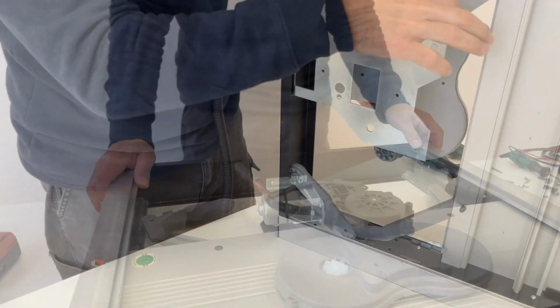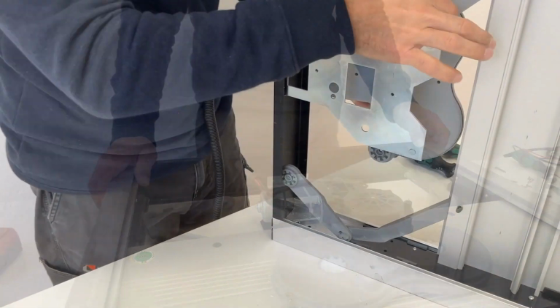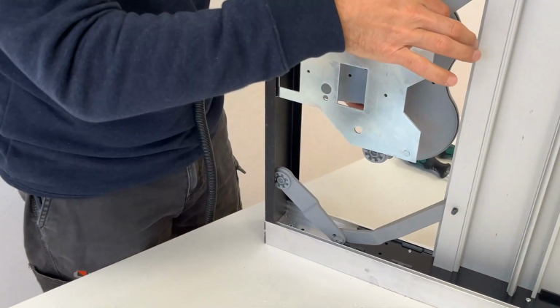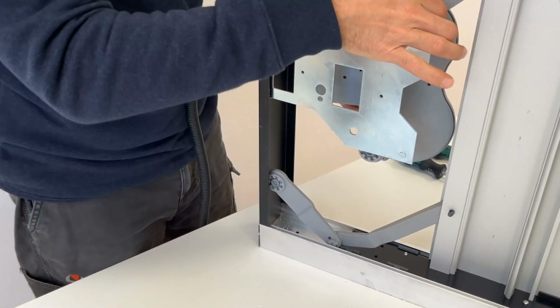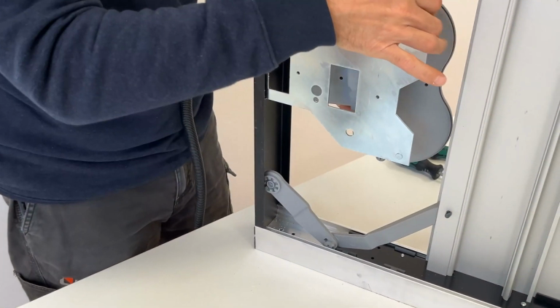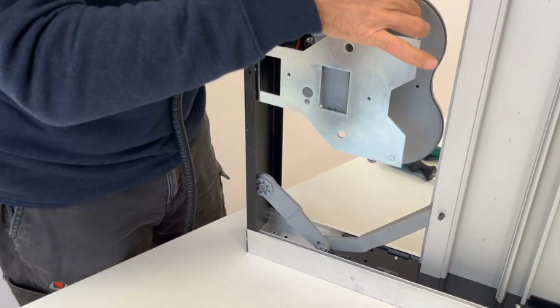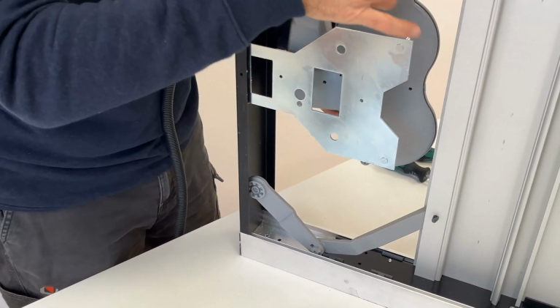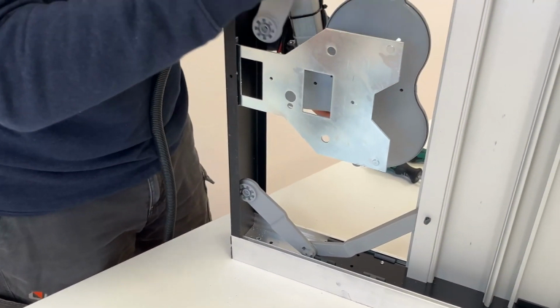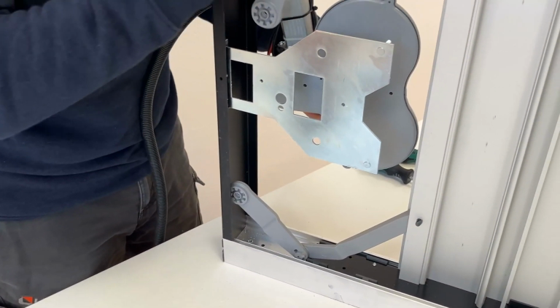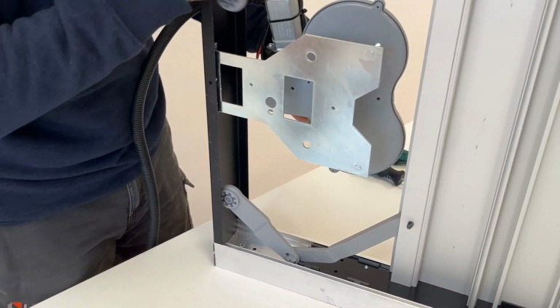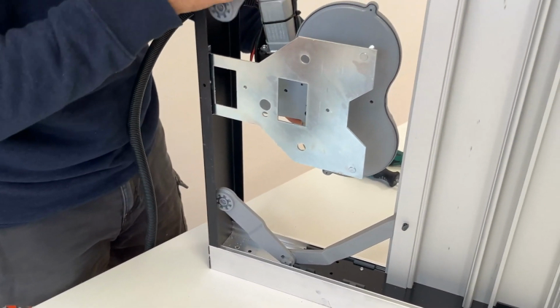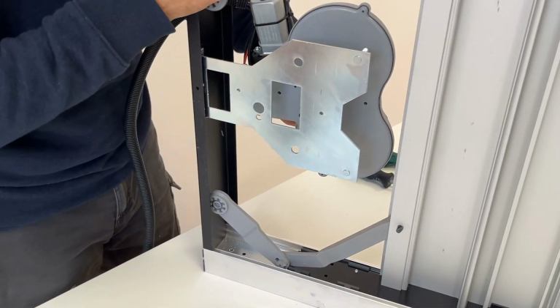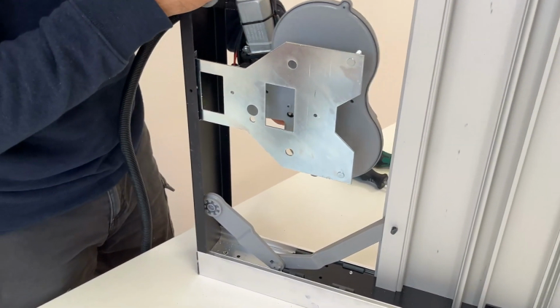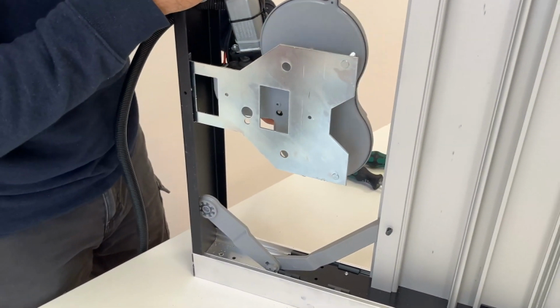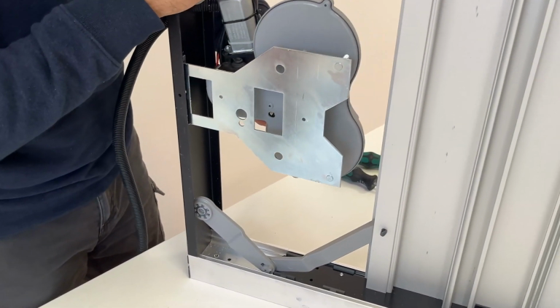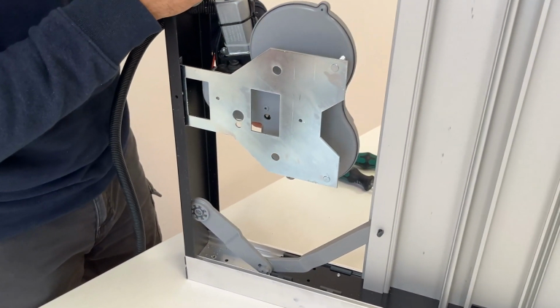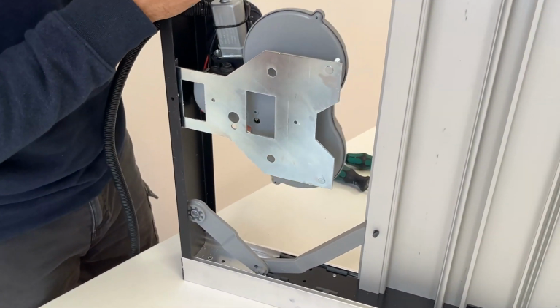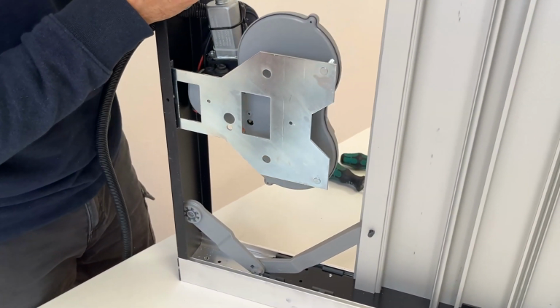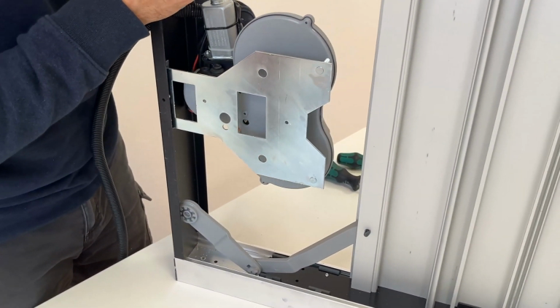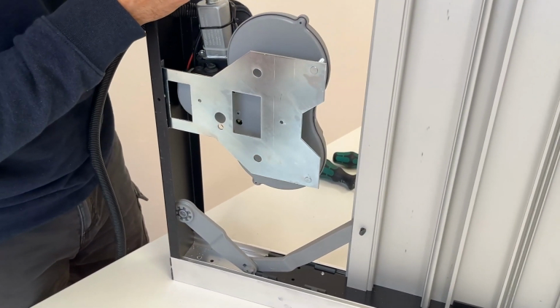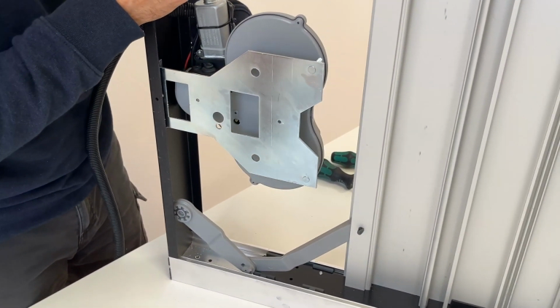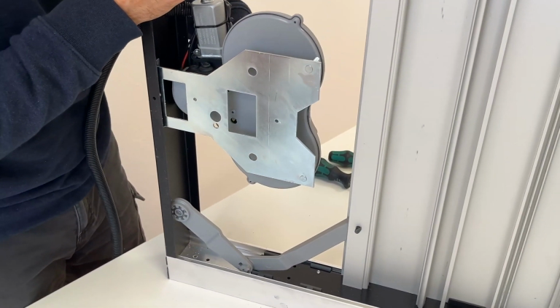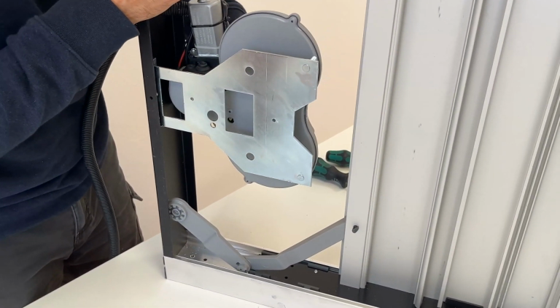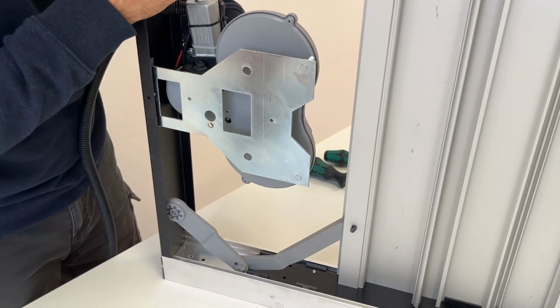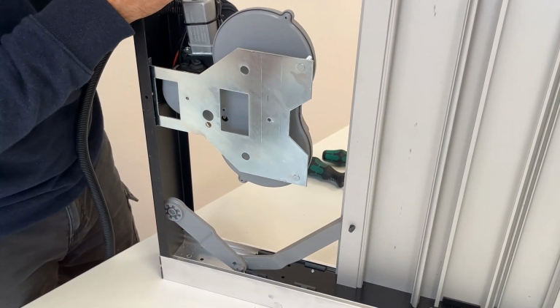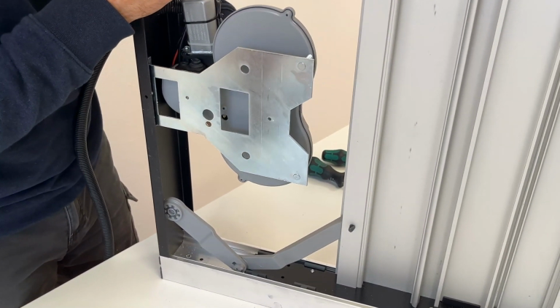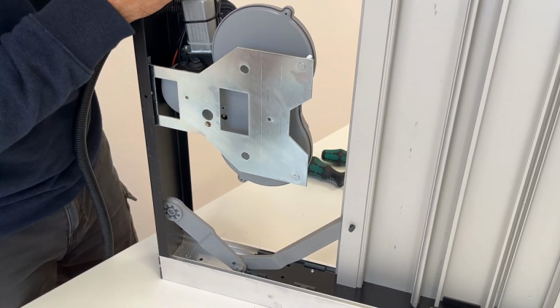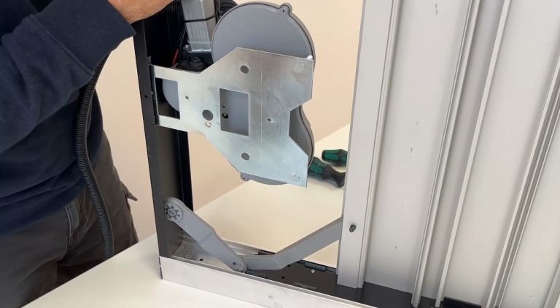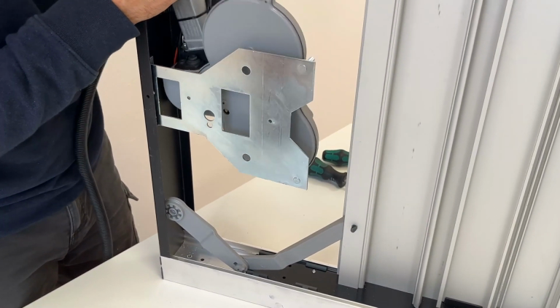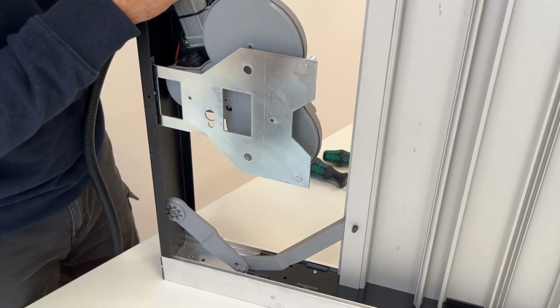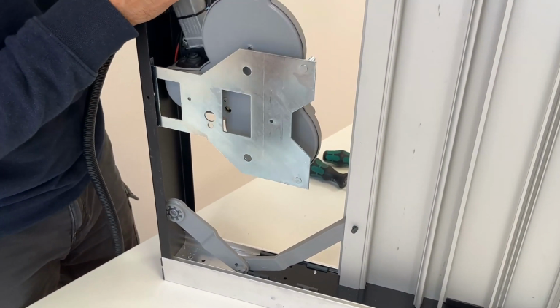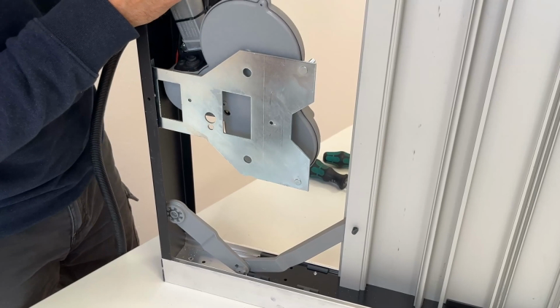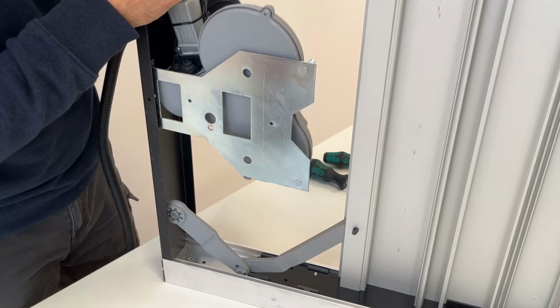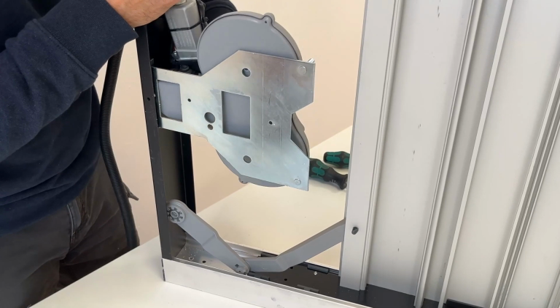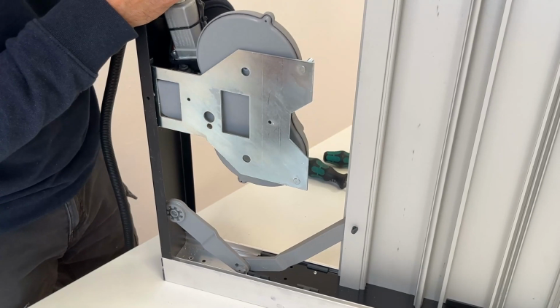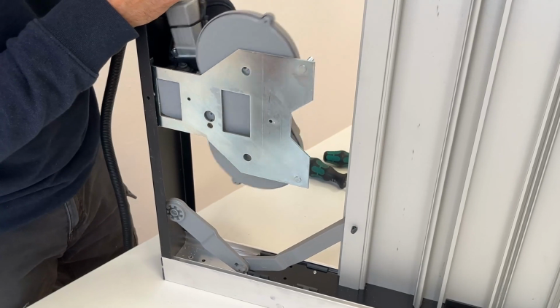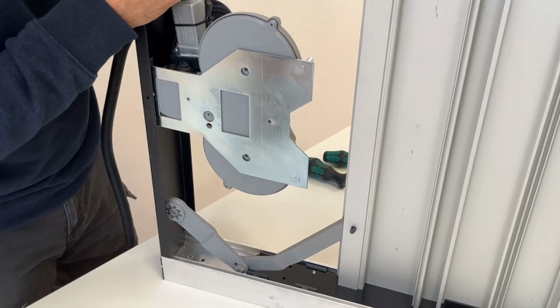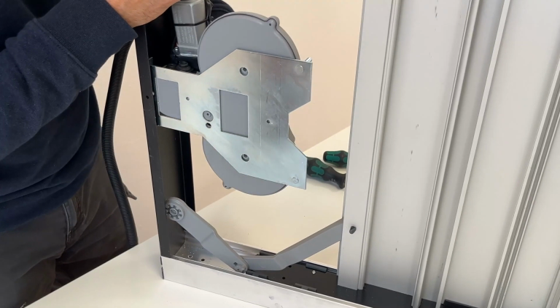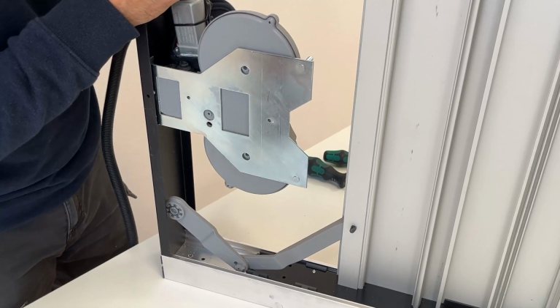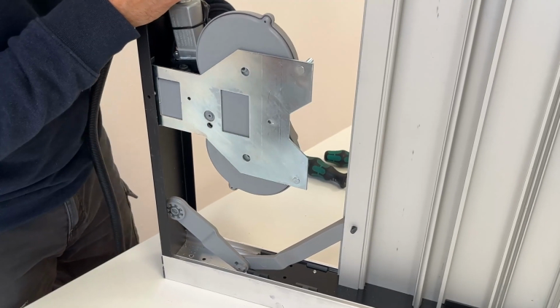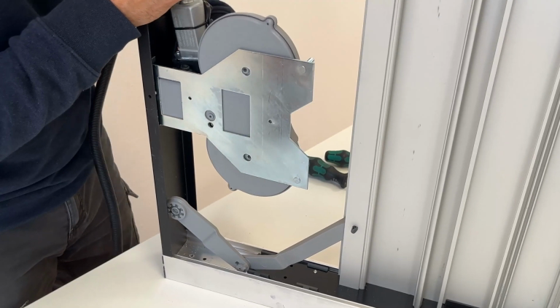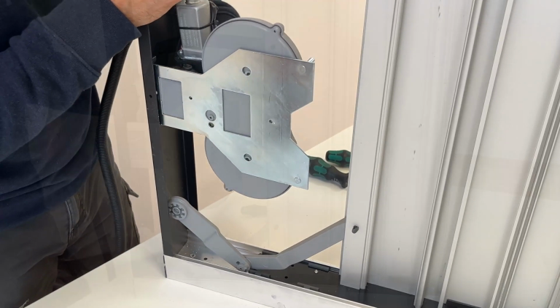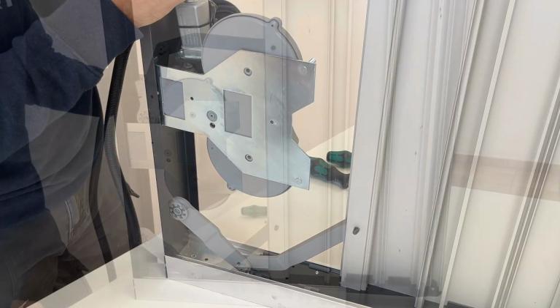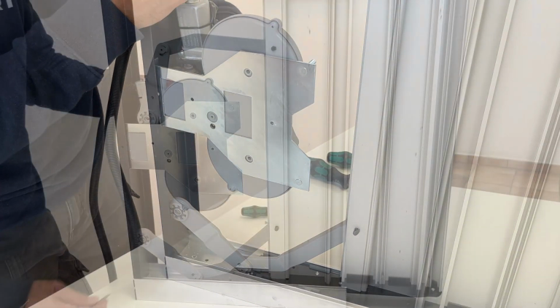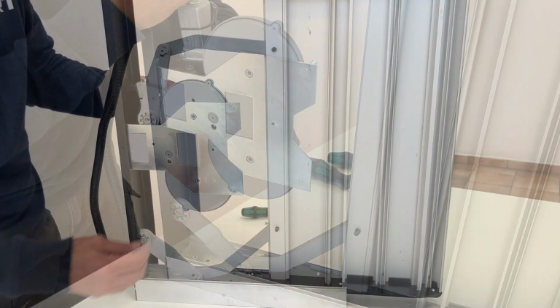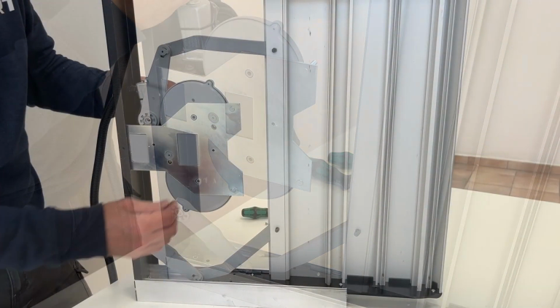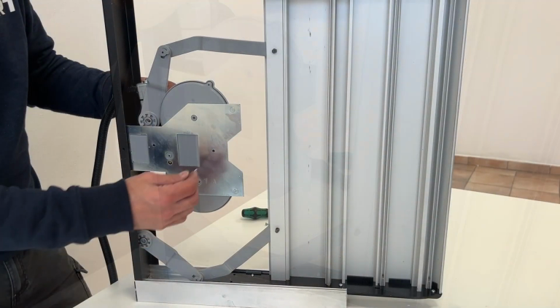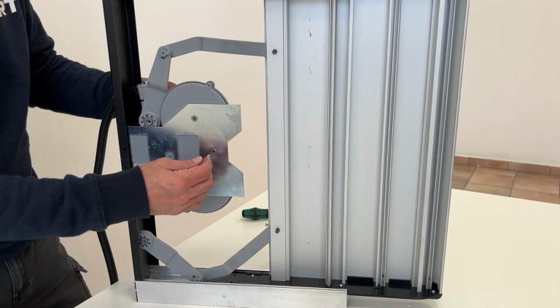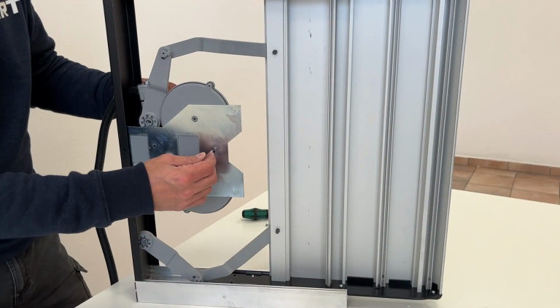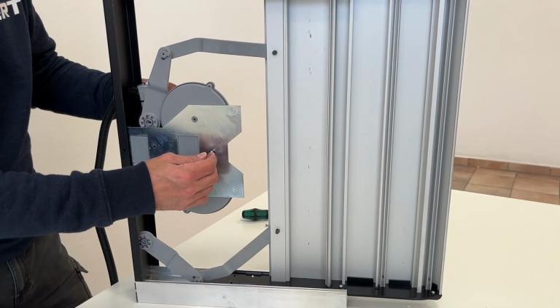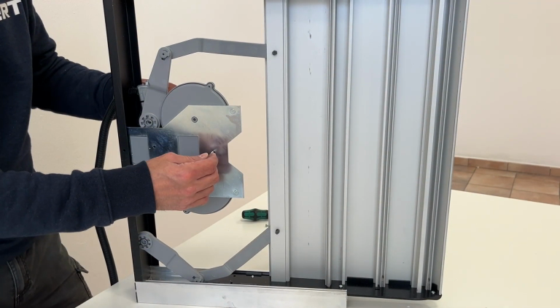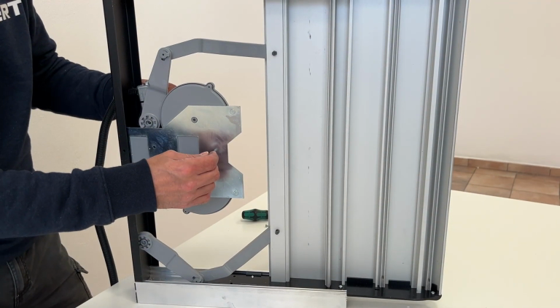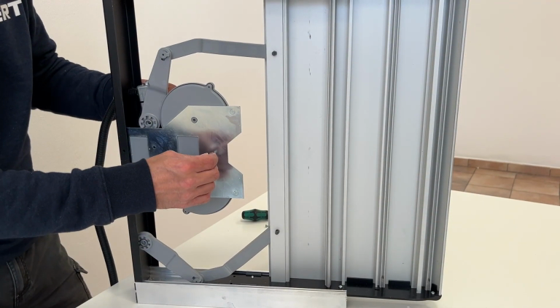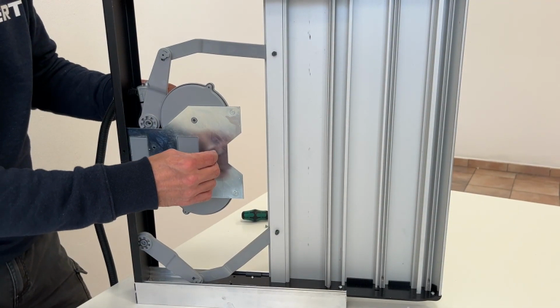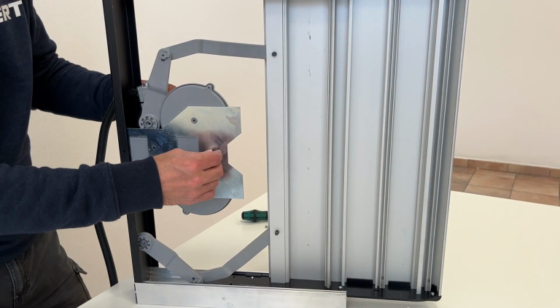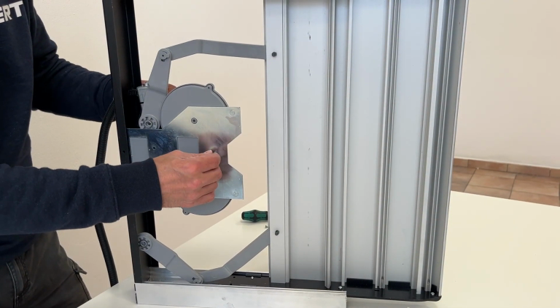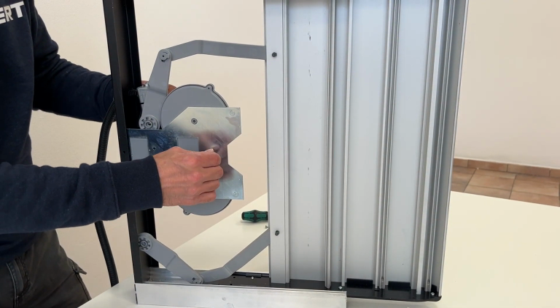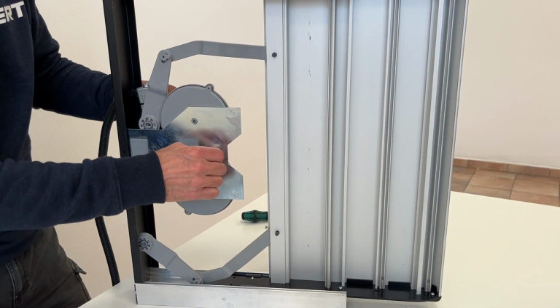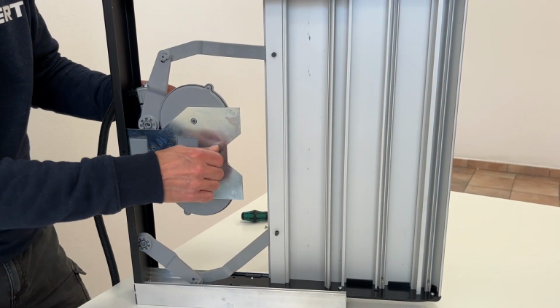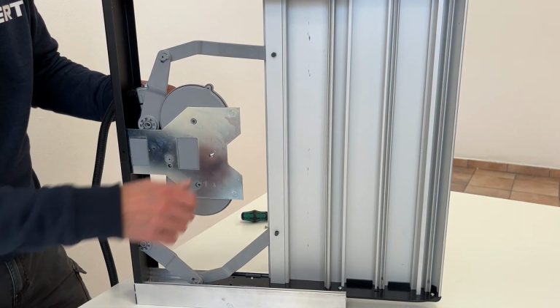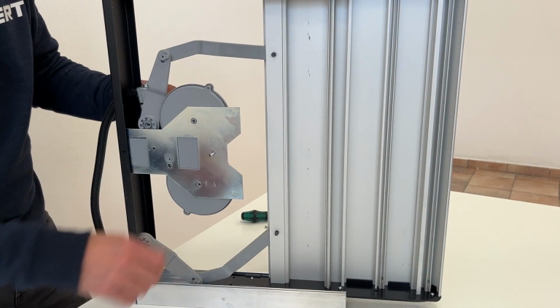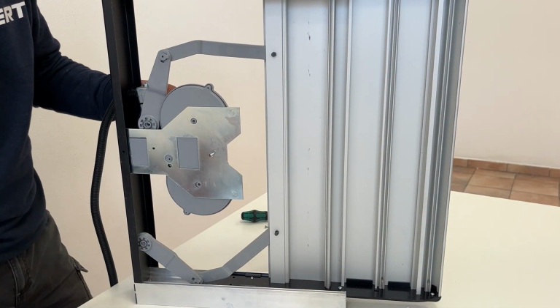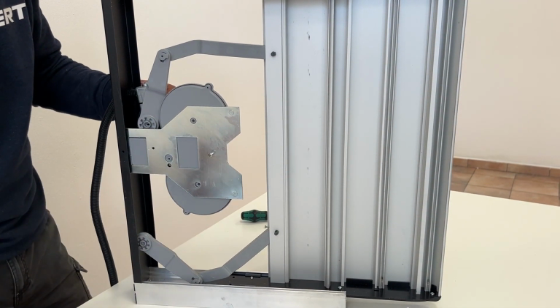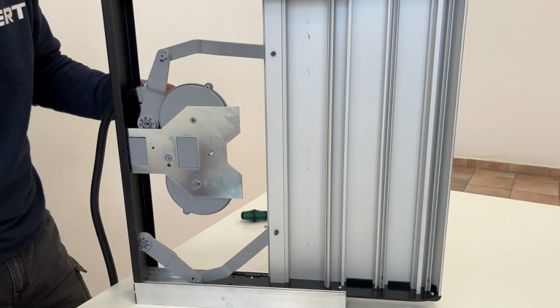Then install the motor assembly onto the mounting plate on the step. Install screws attaching the motor assembly to the step.